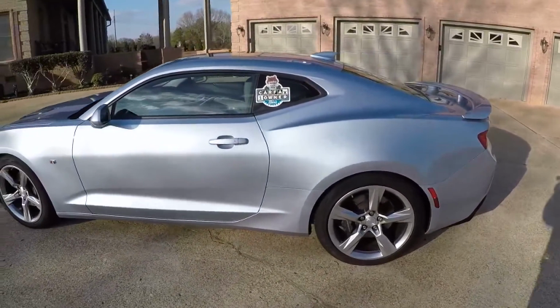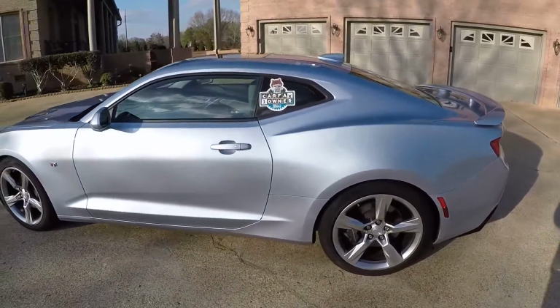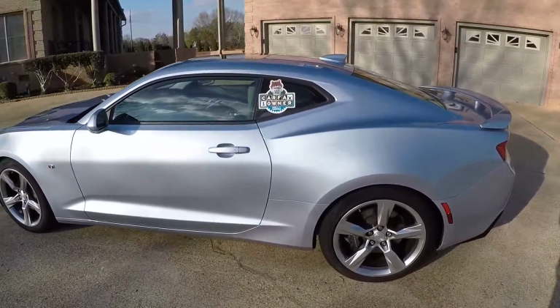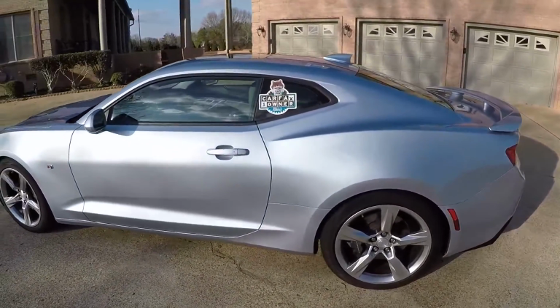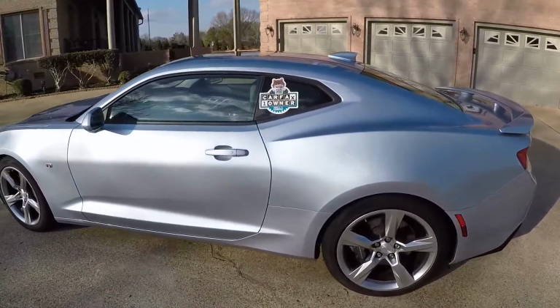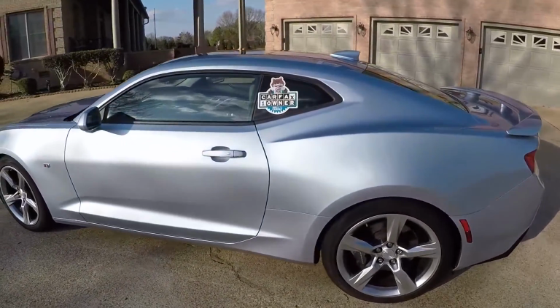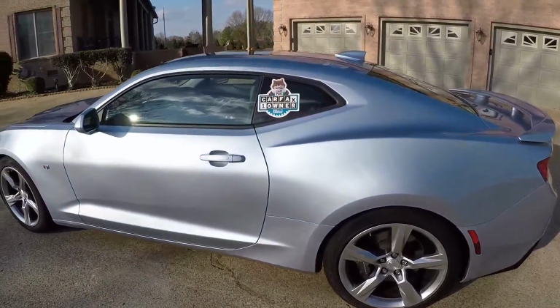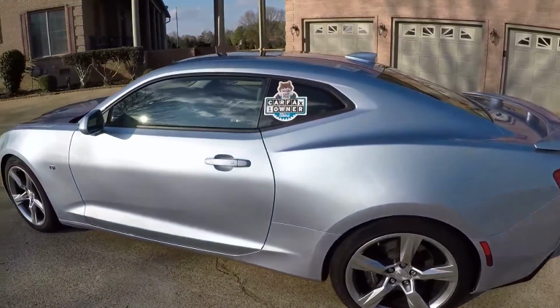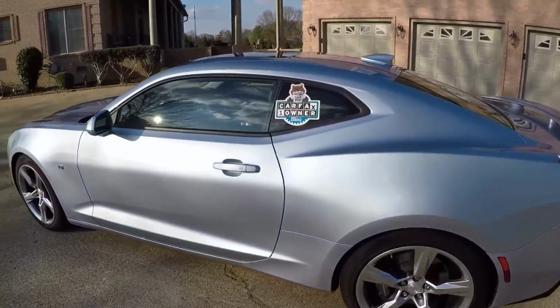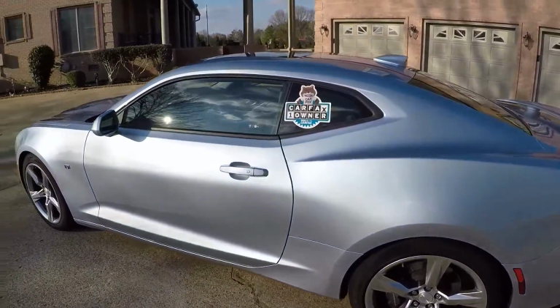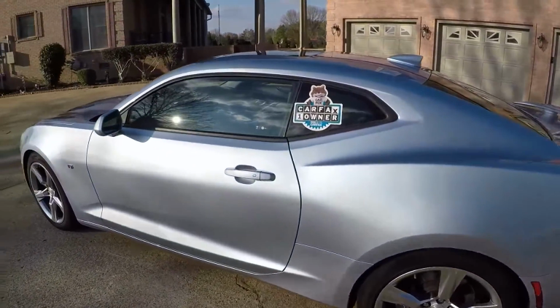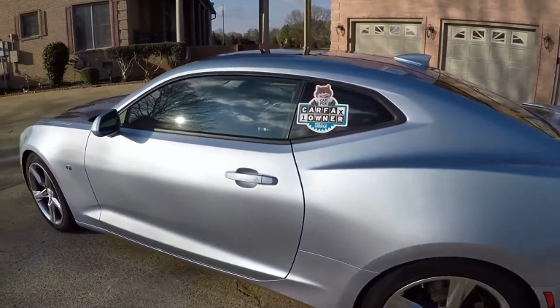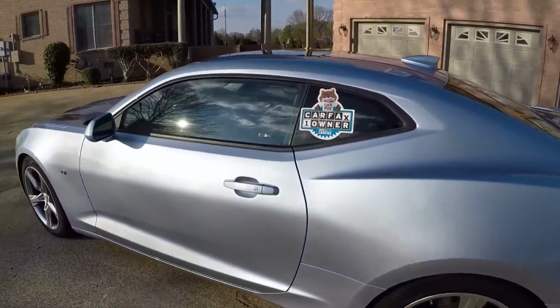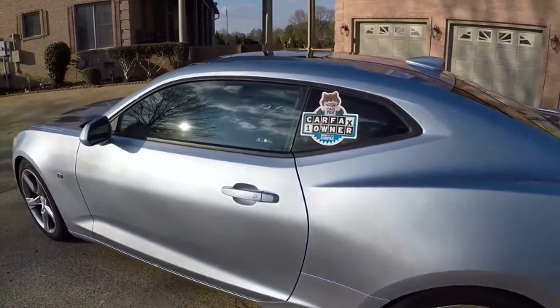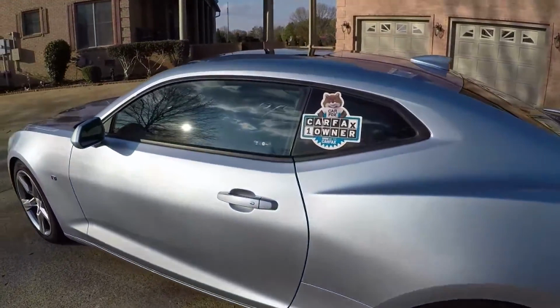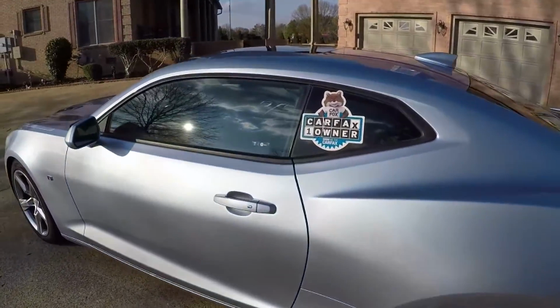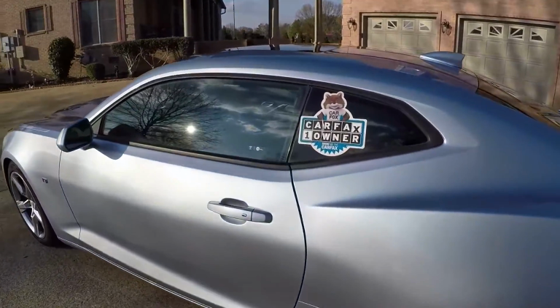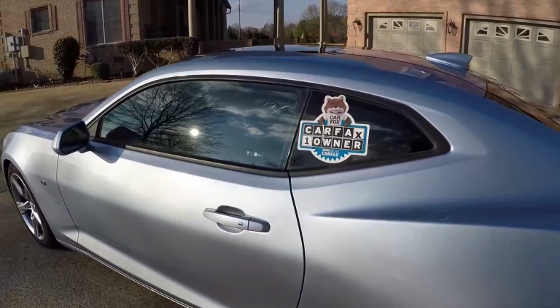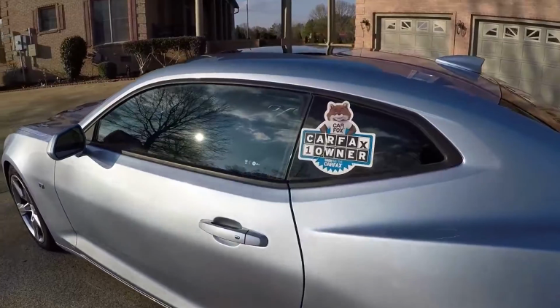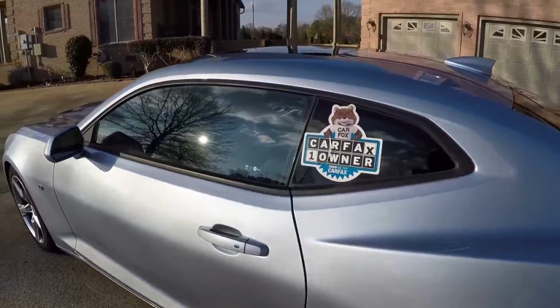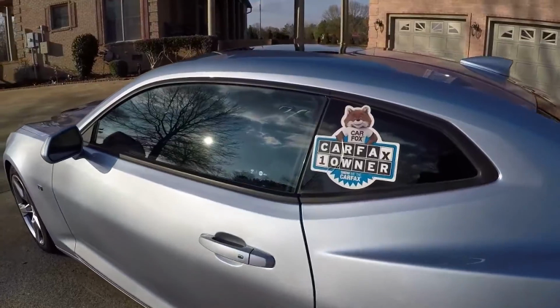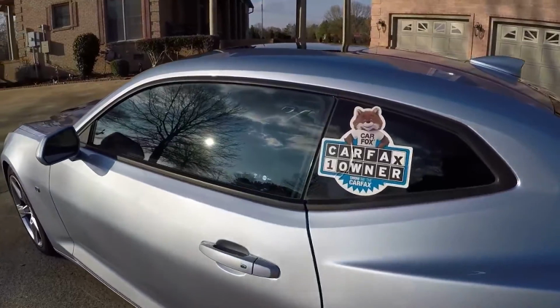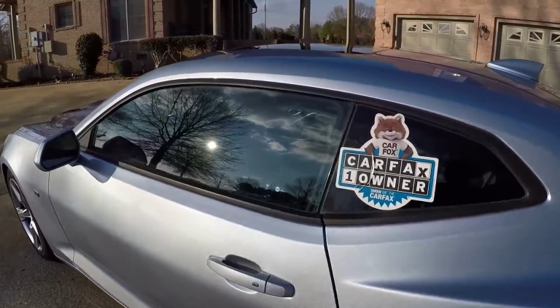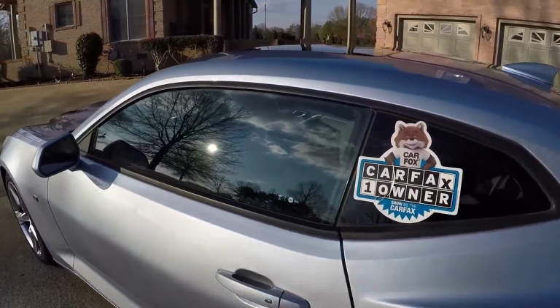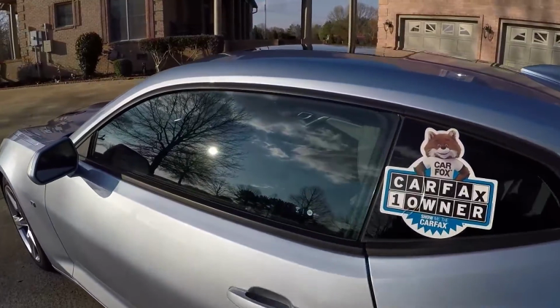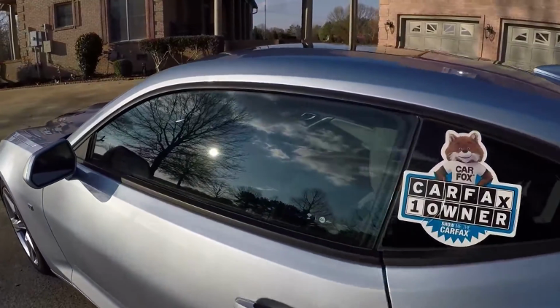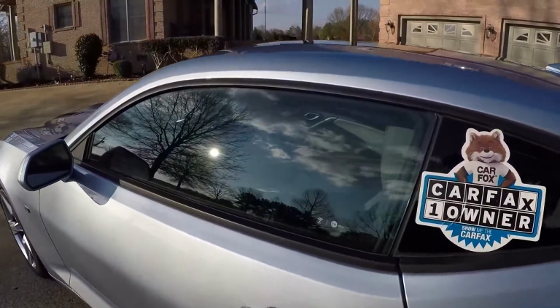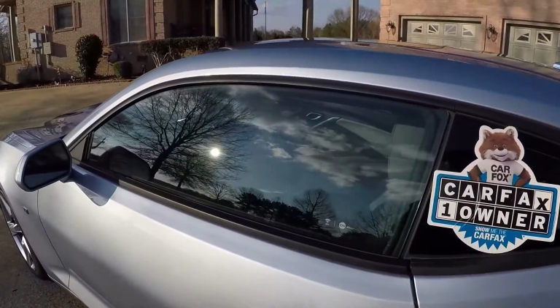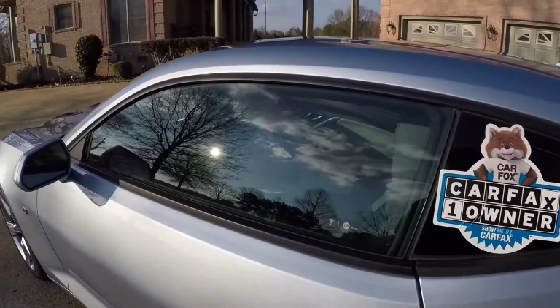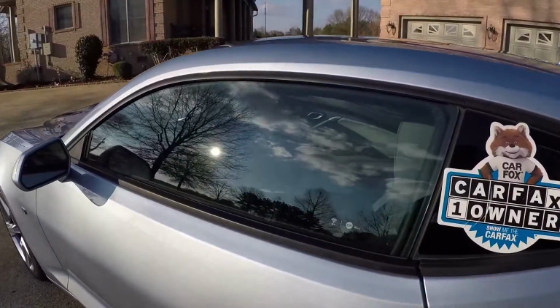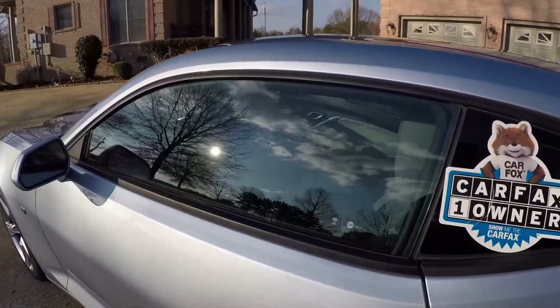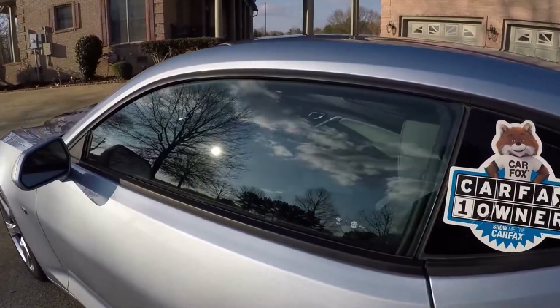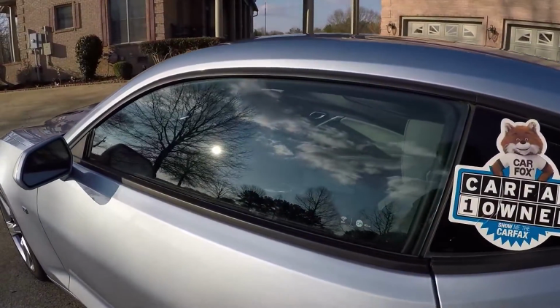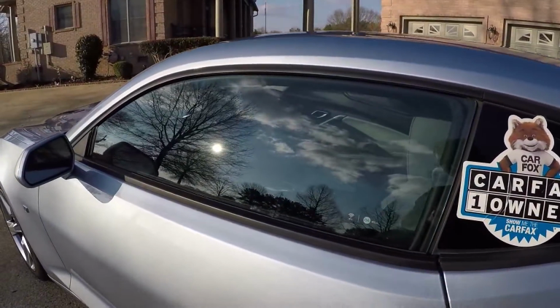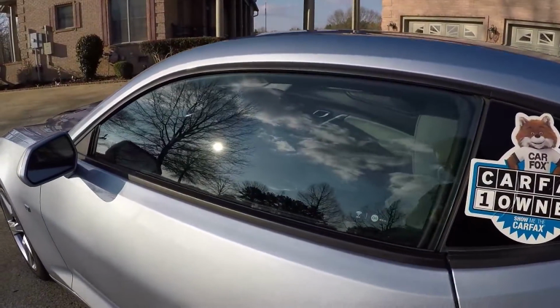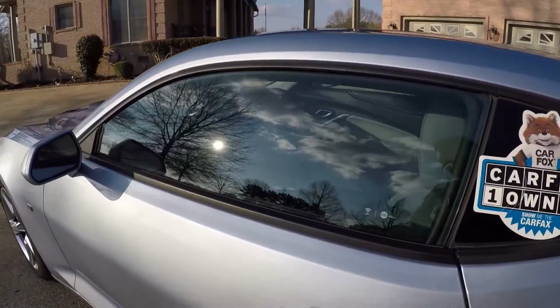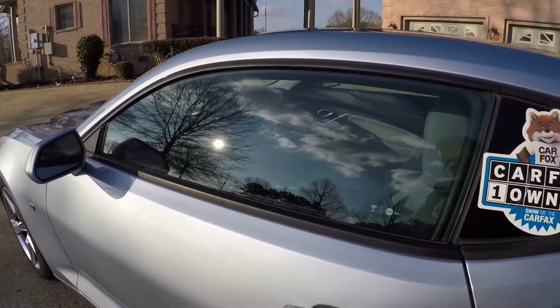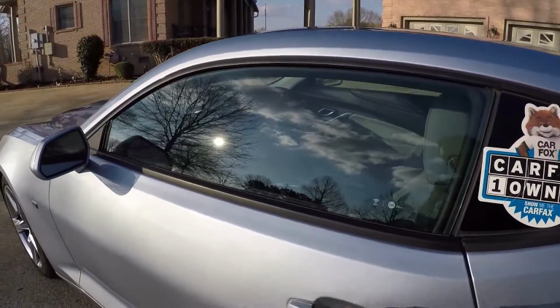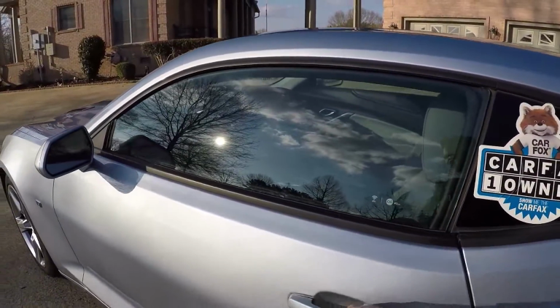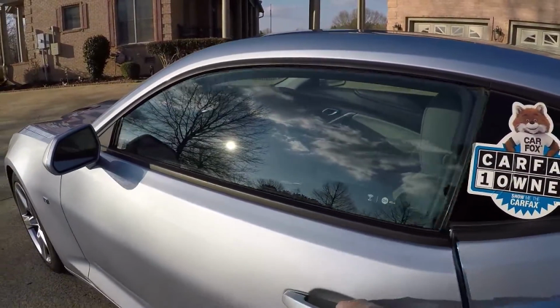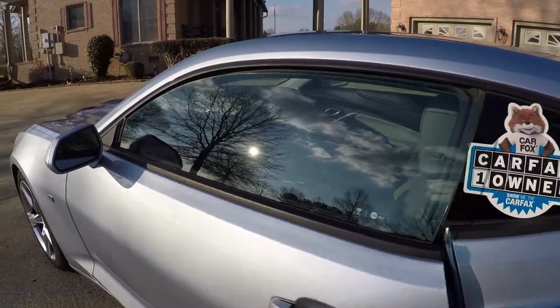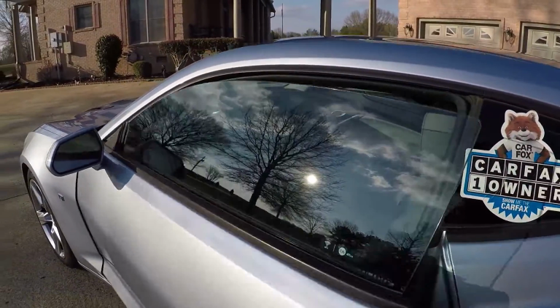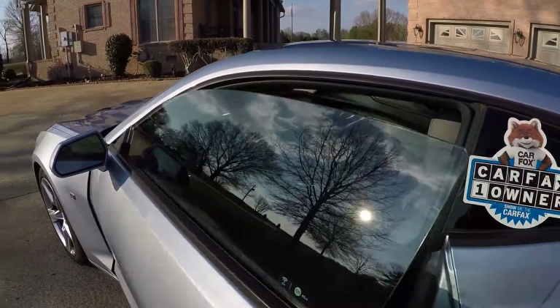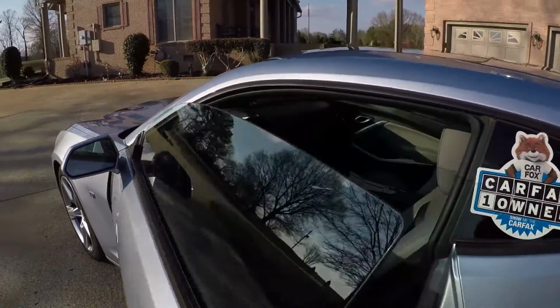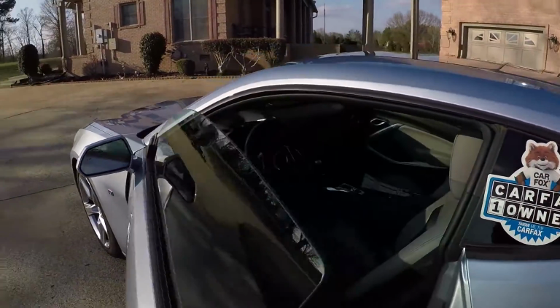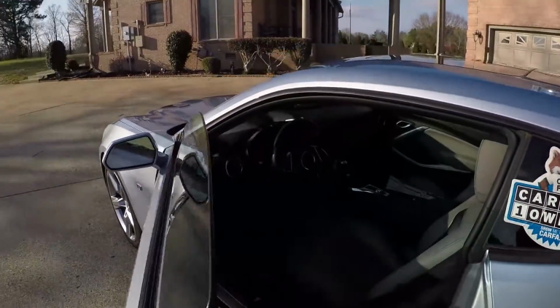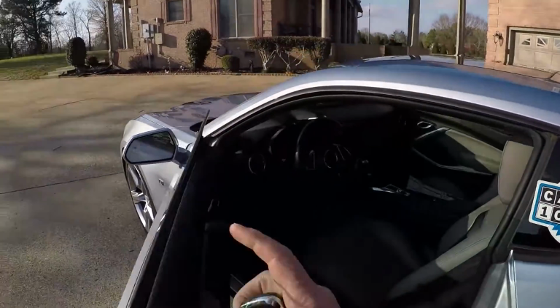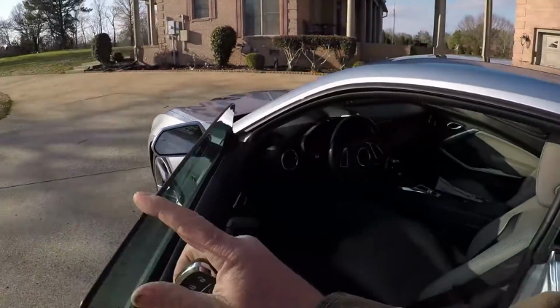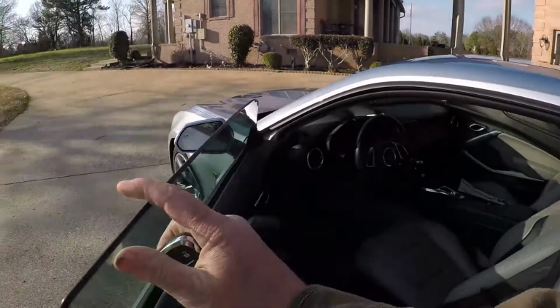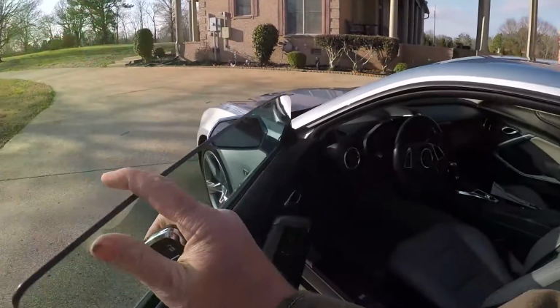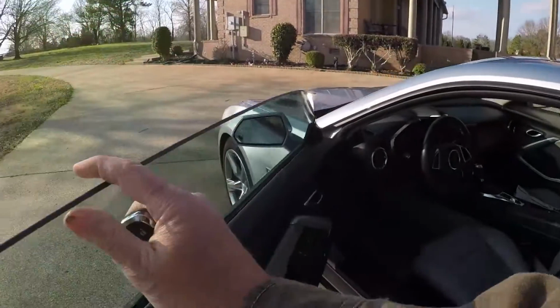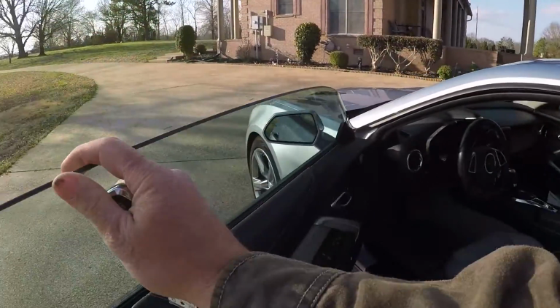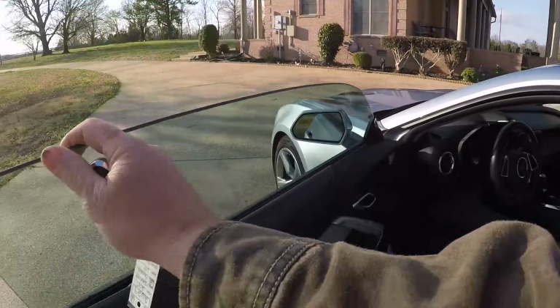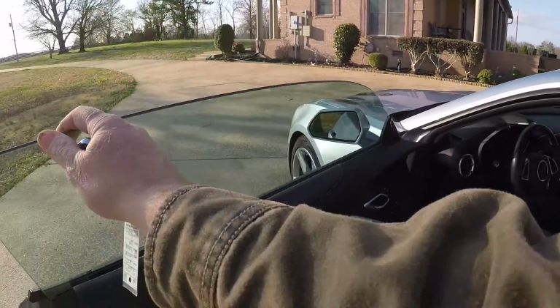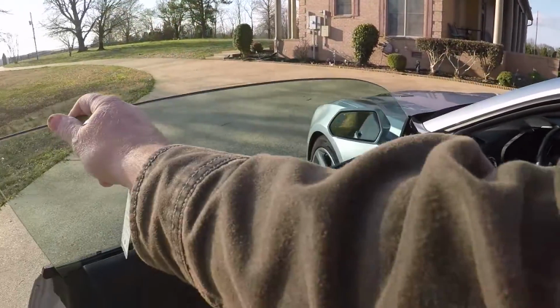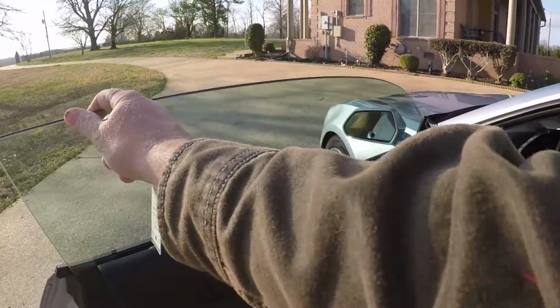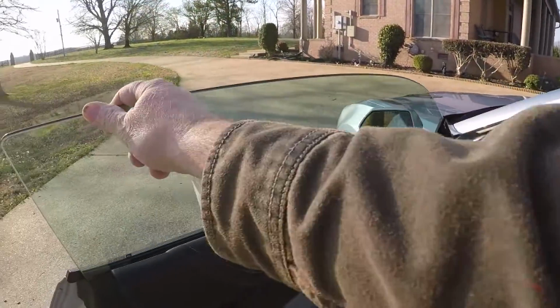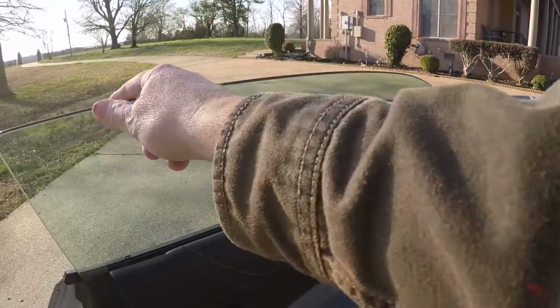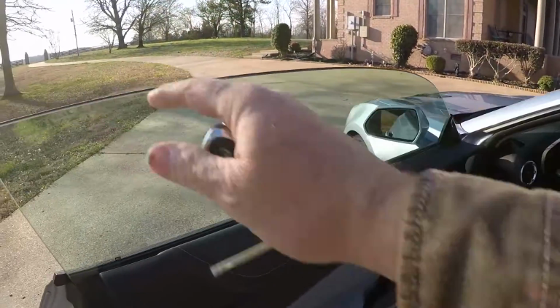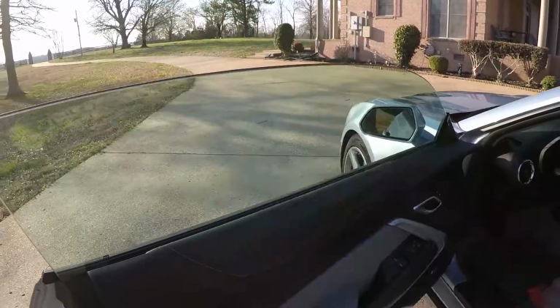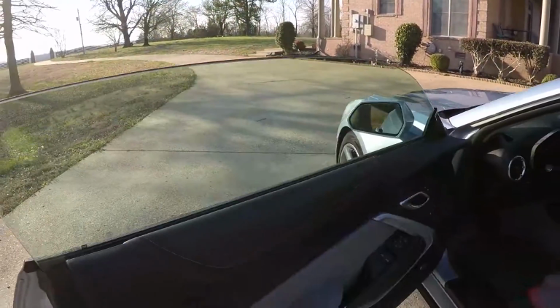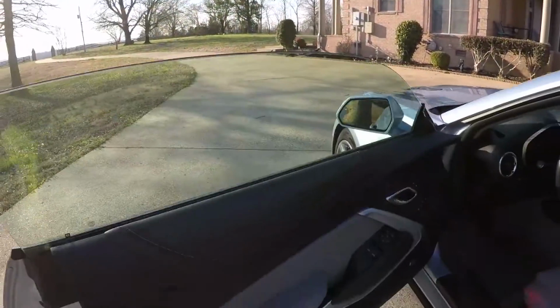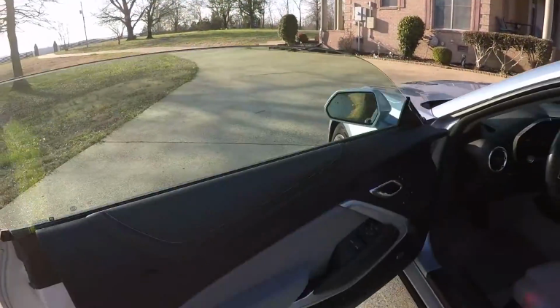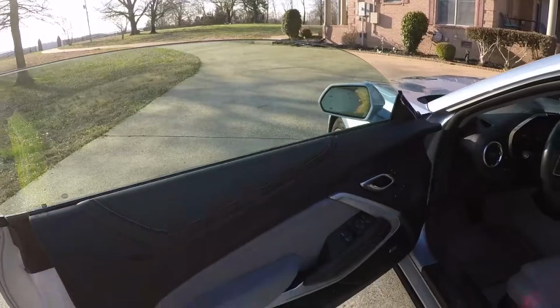This is a one owner, clean Carfax, non-smoker, southern car — no rust, beautiful interior.